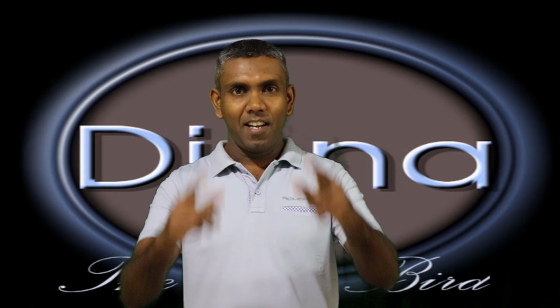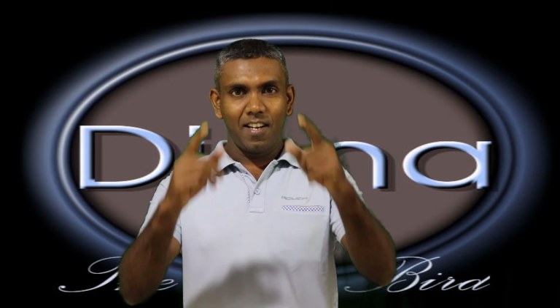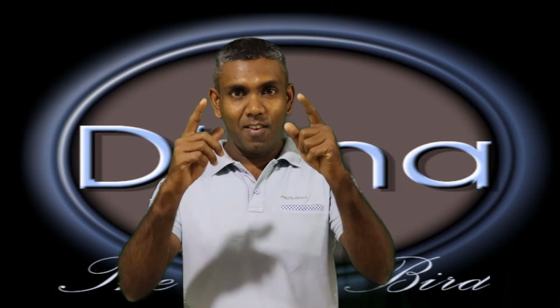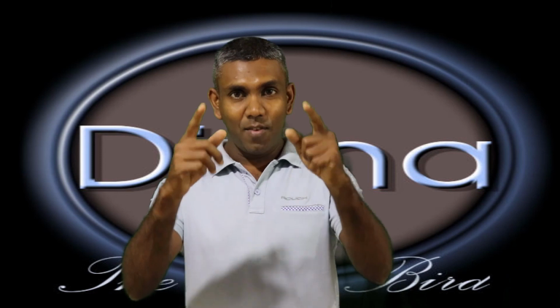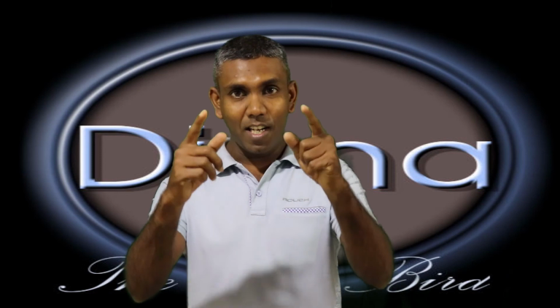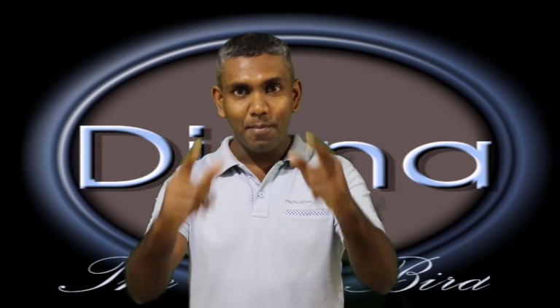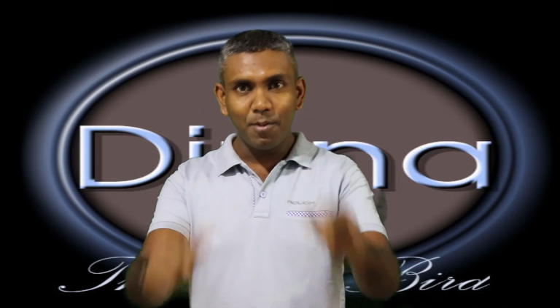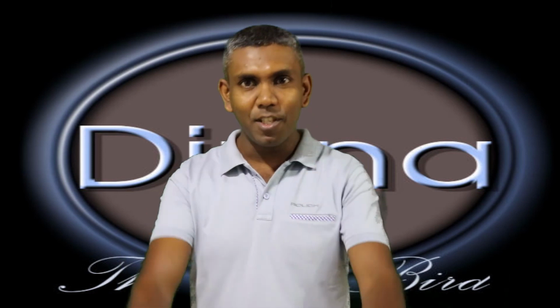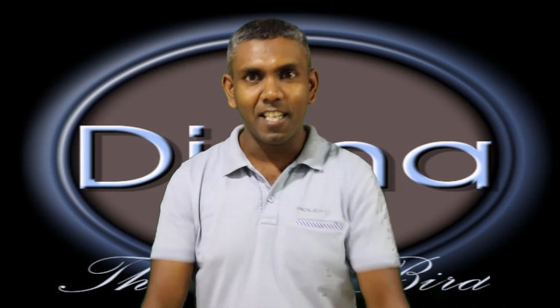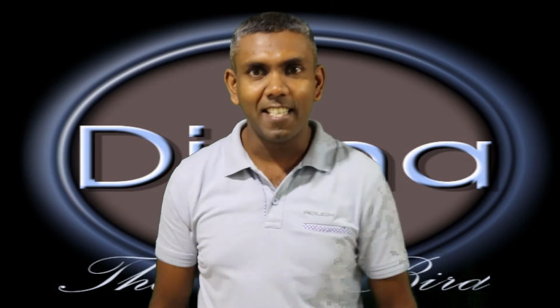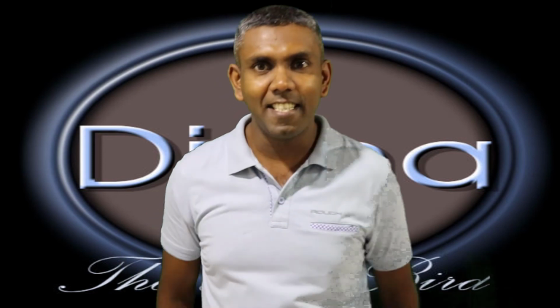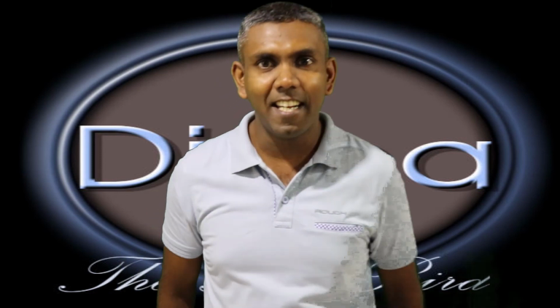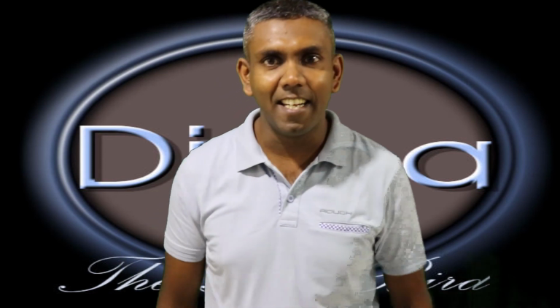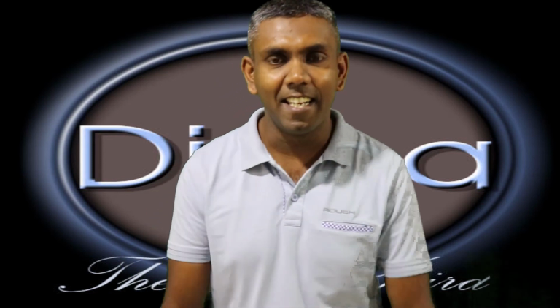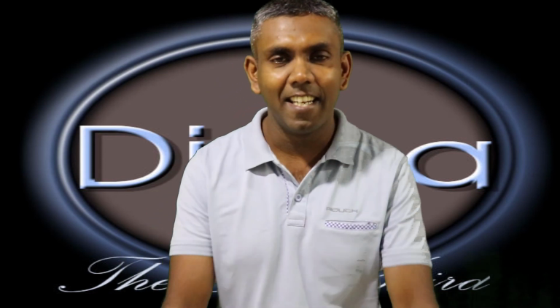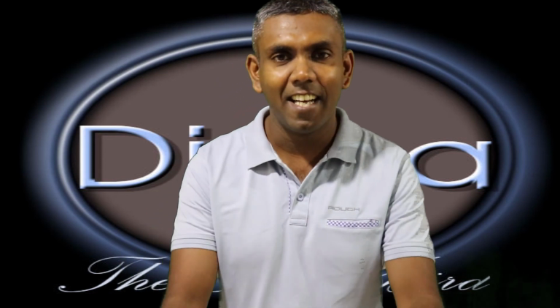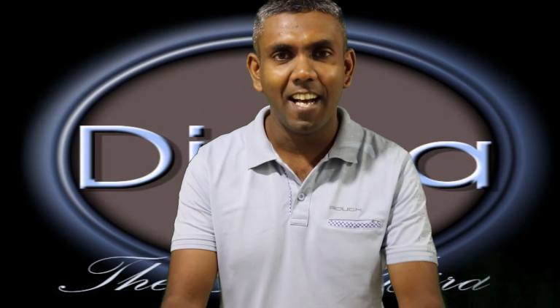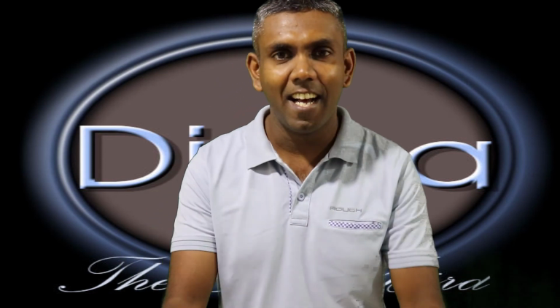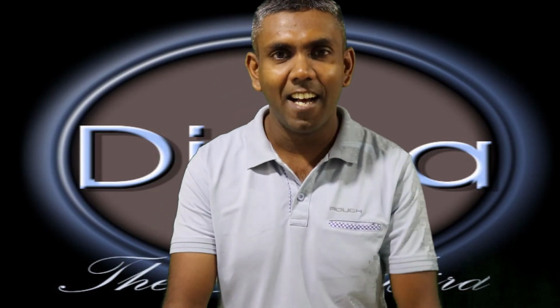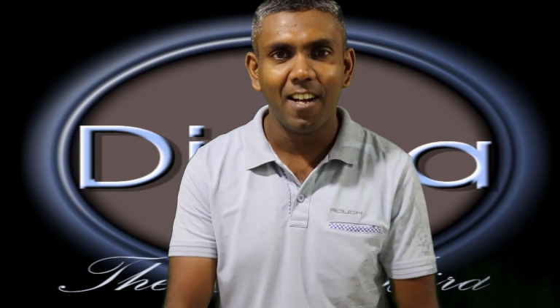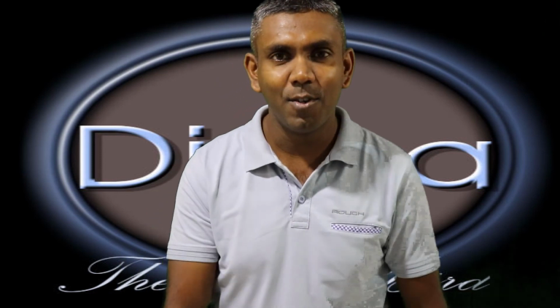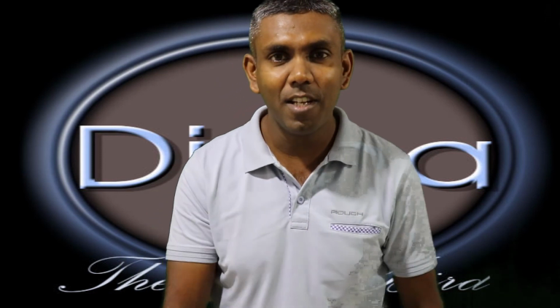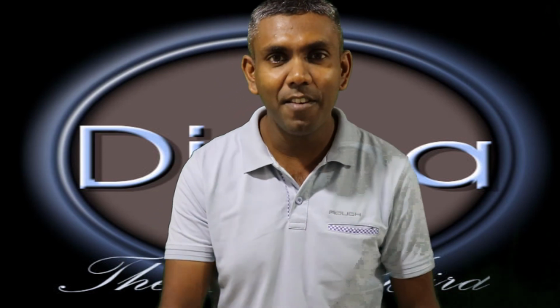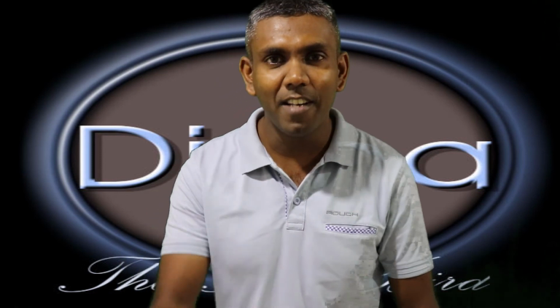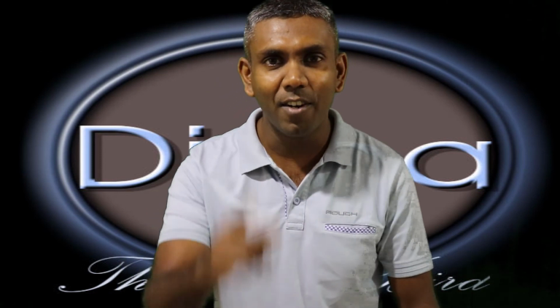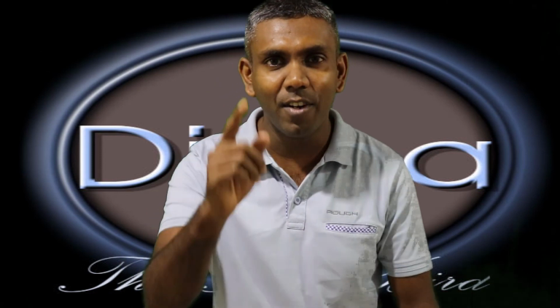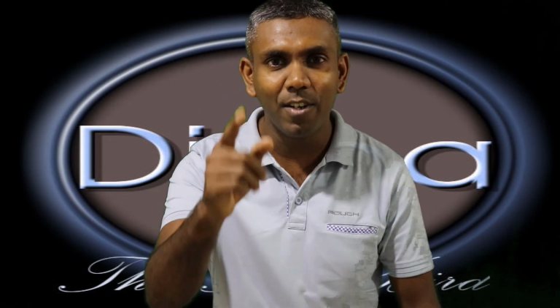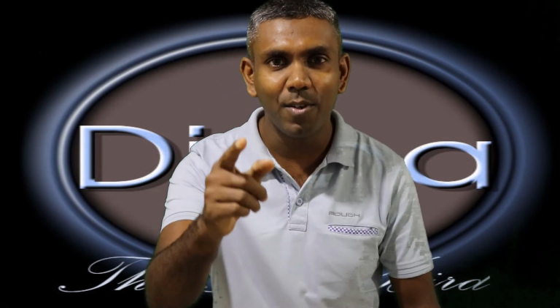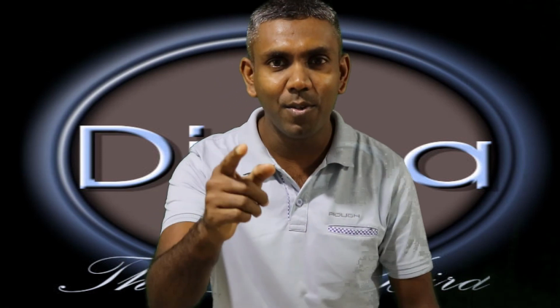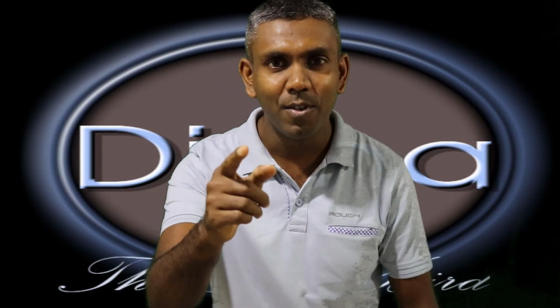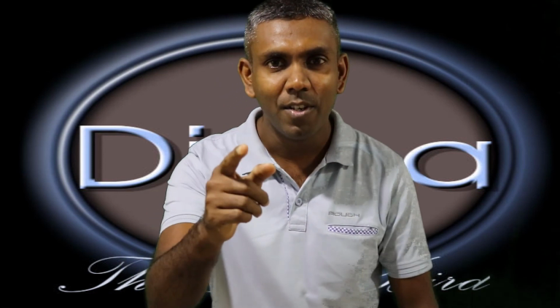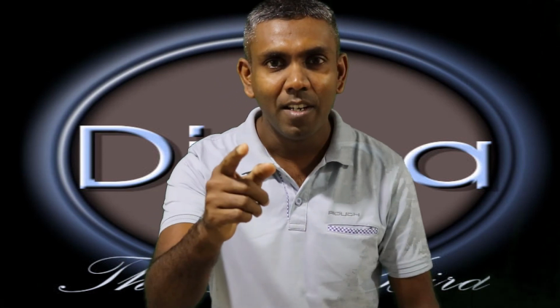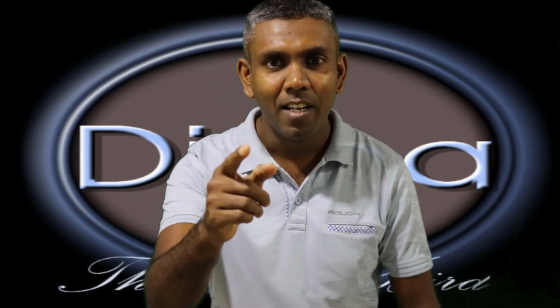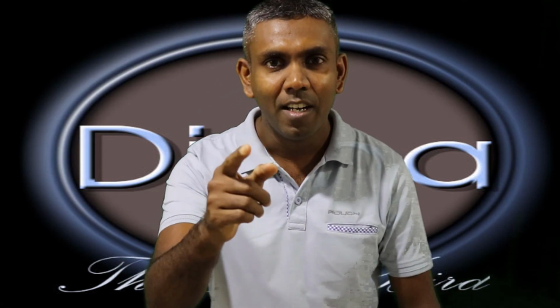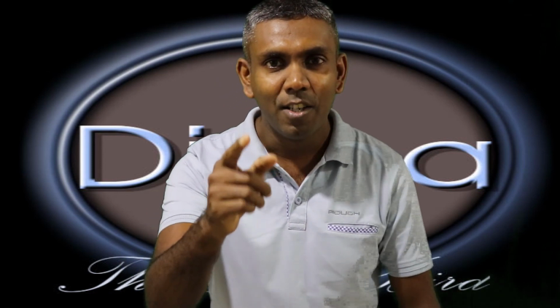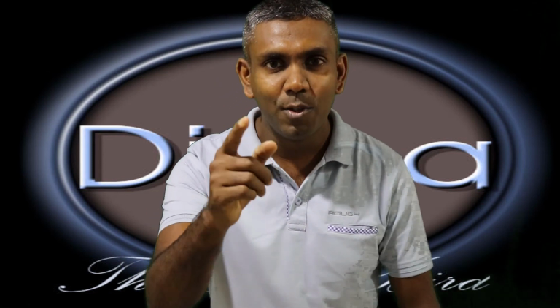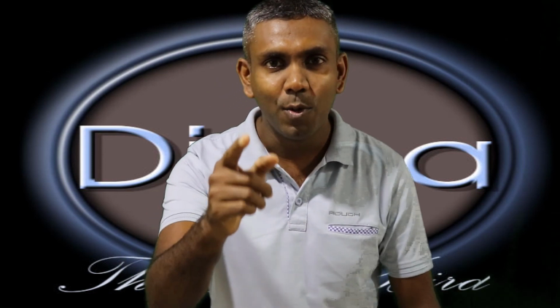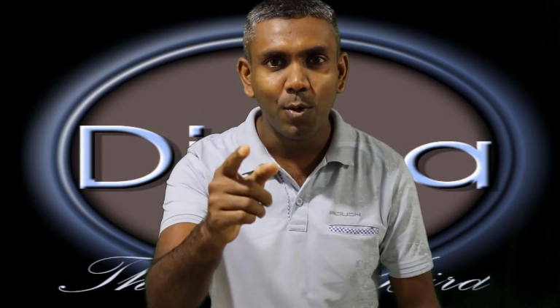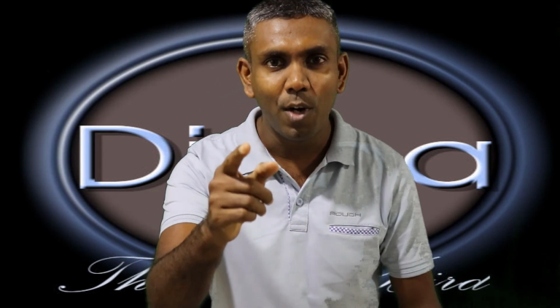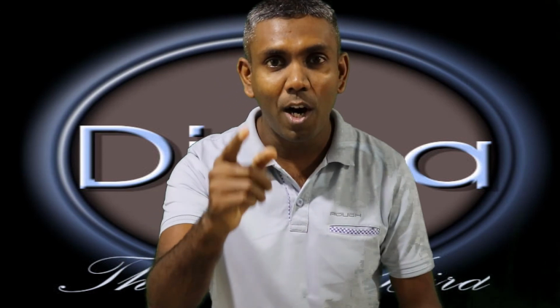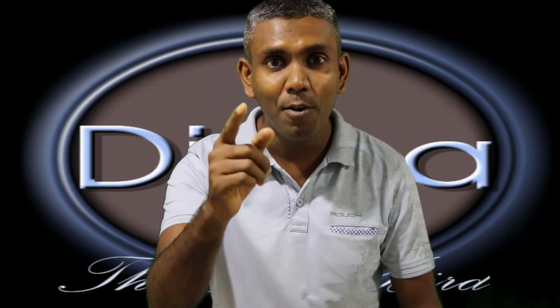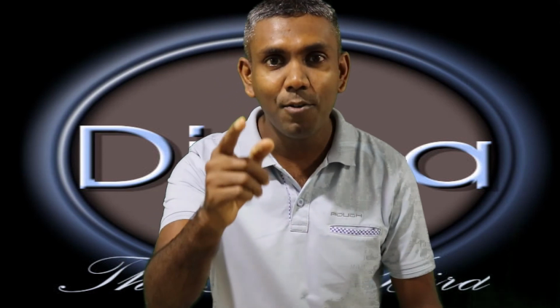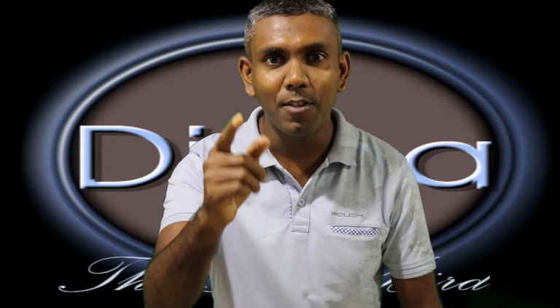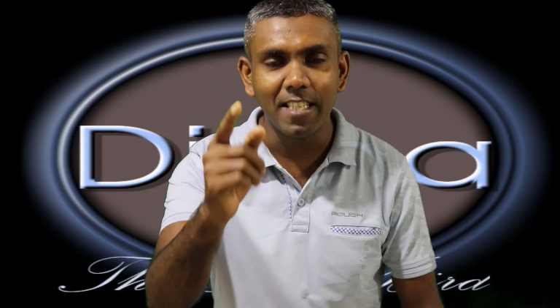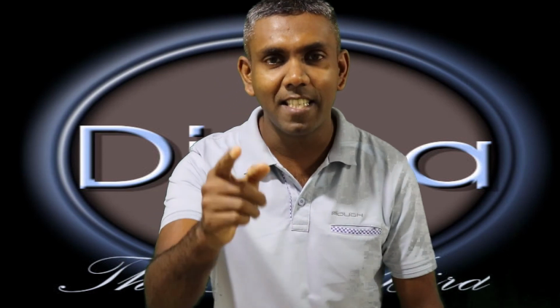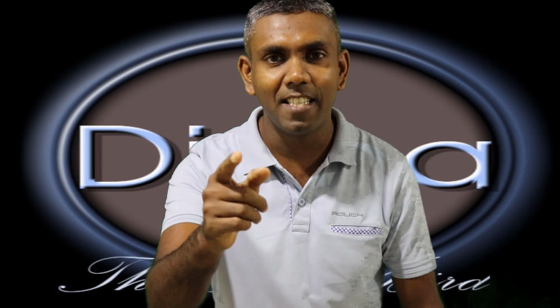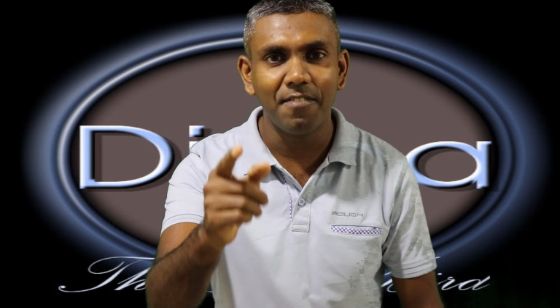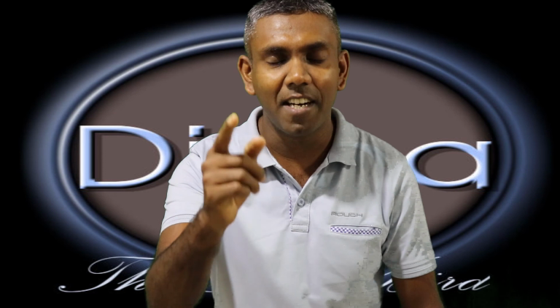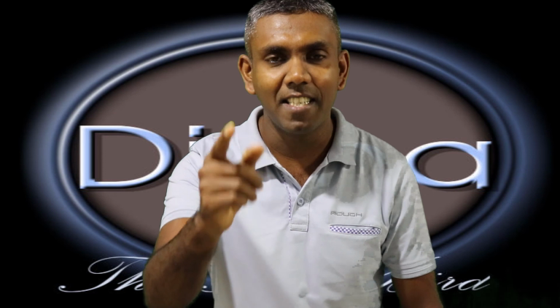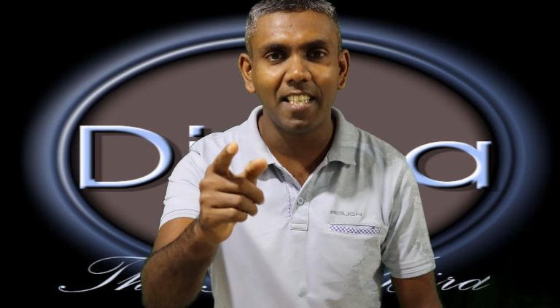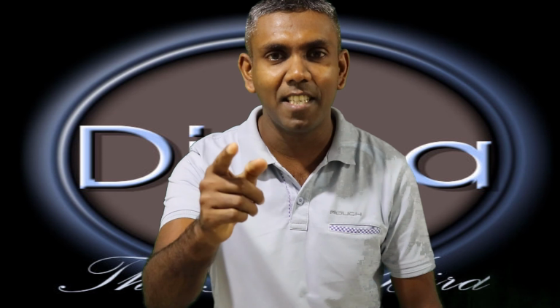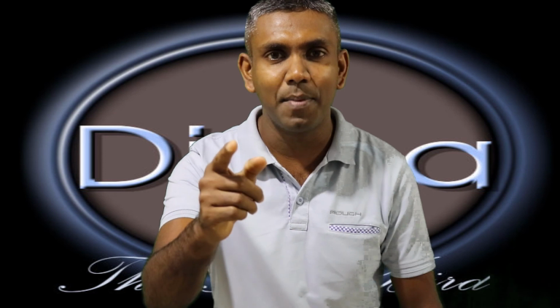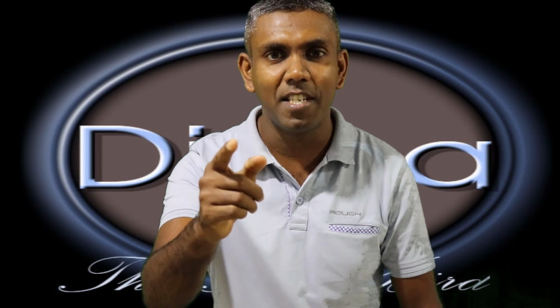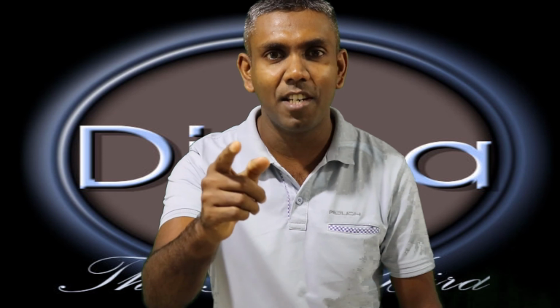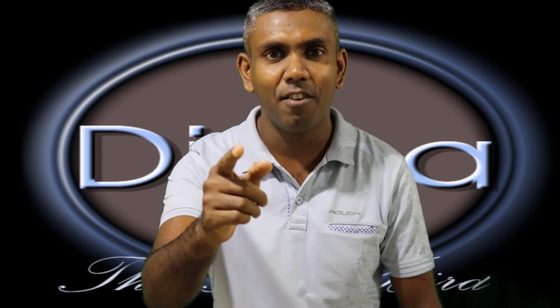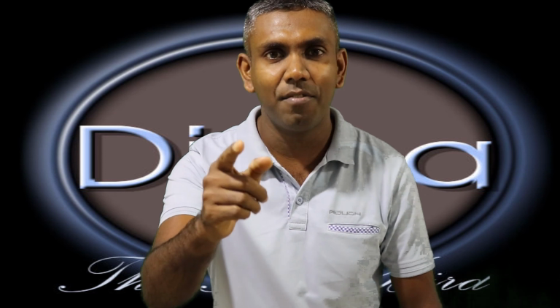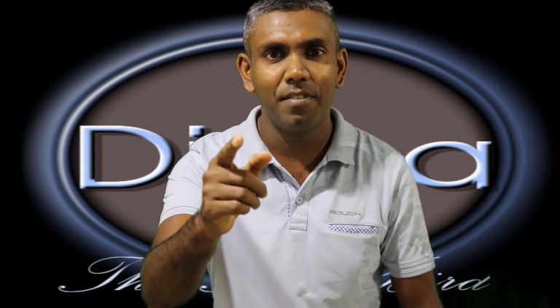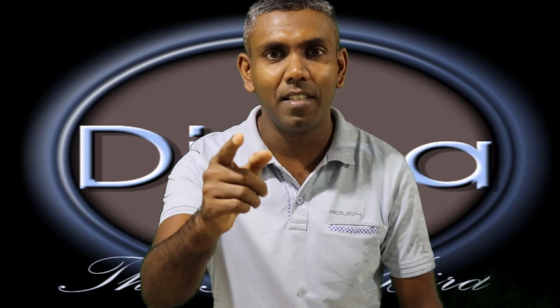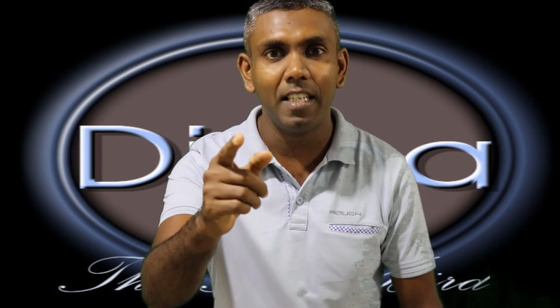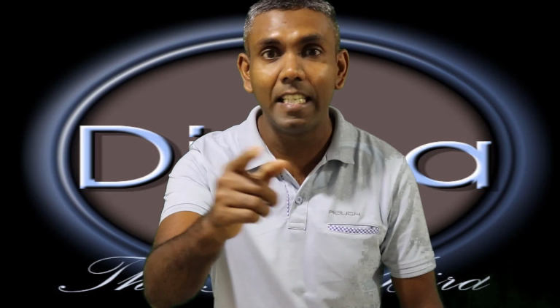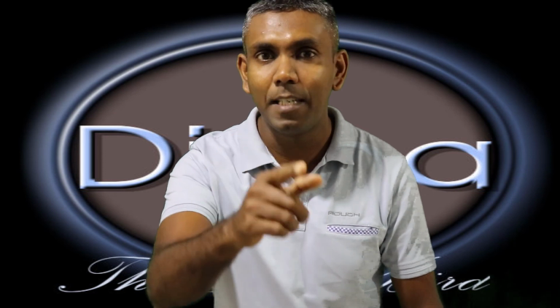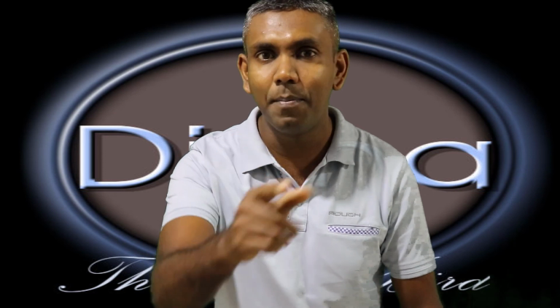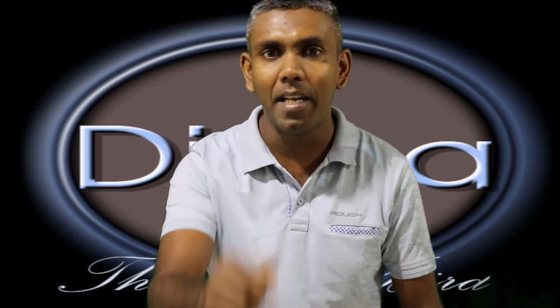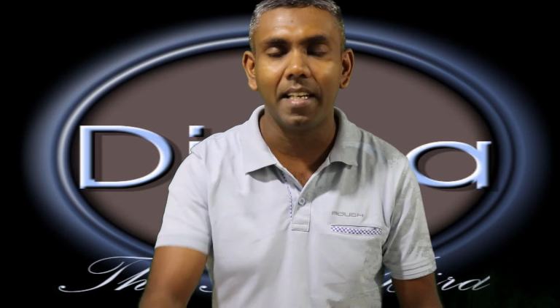Welcome to Dina's channel. Today we are going to show how to adjust the front suspension of a dirt bike.